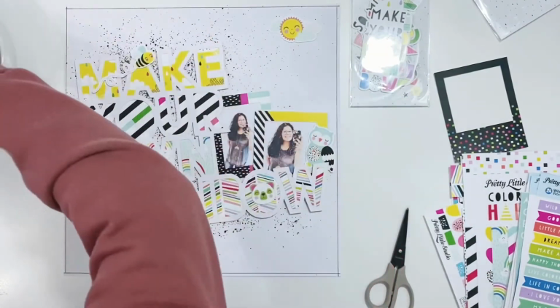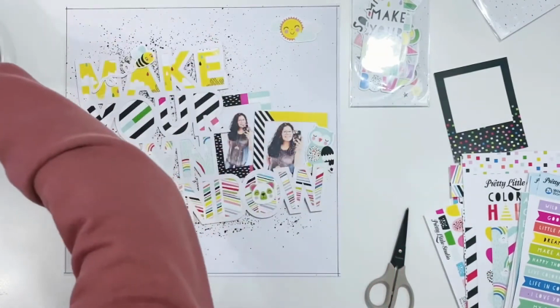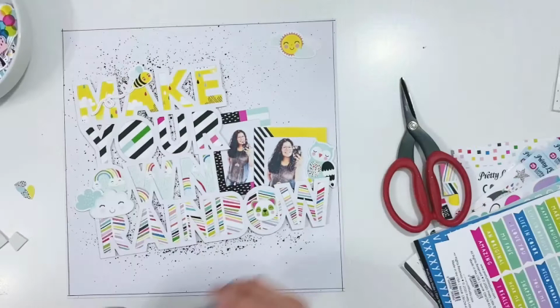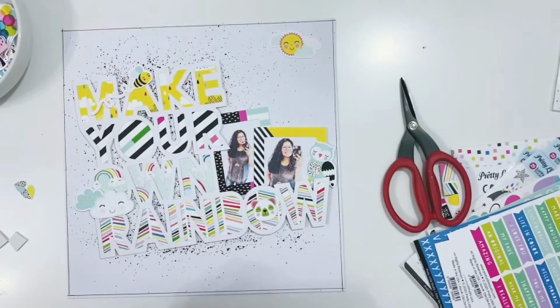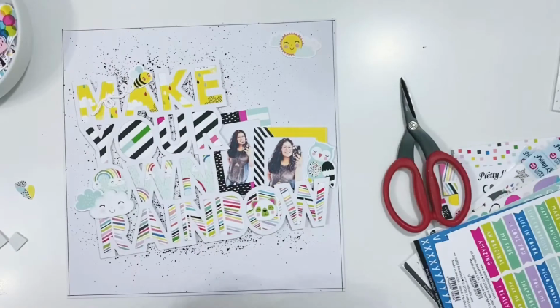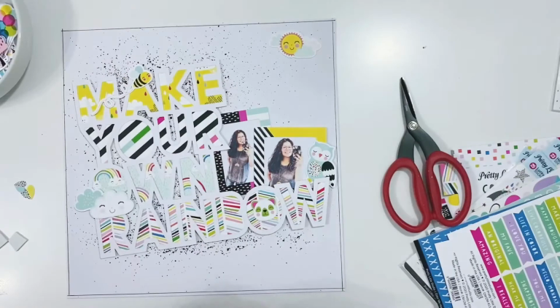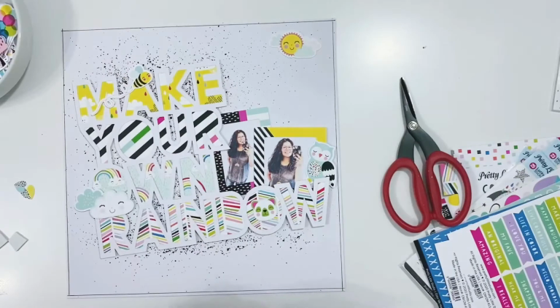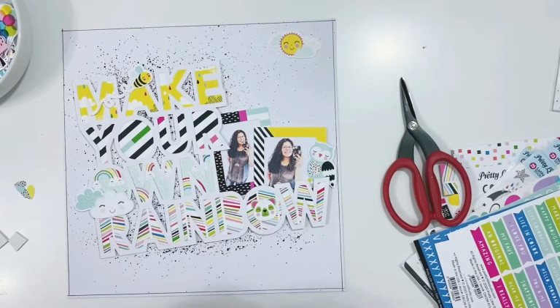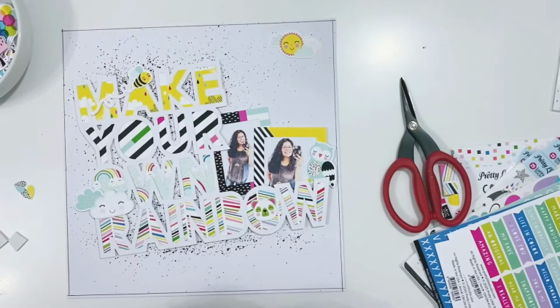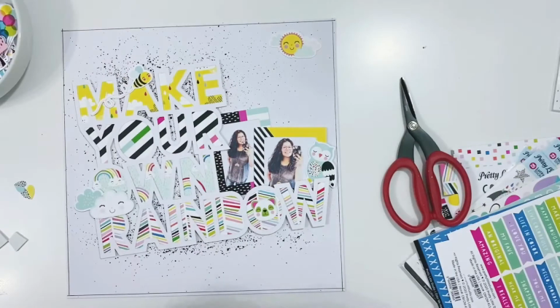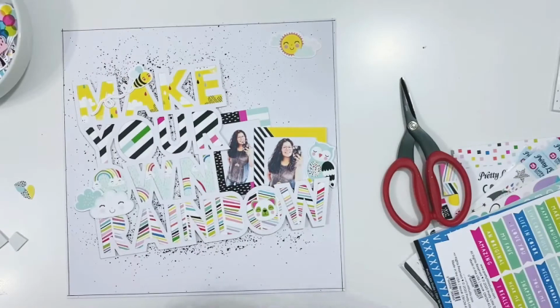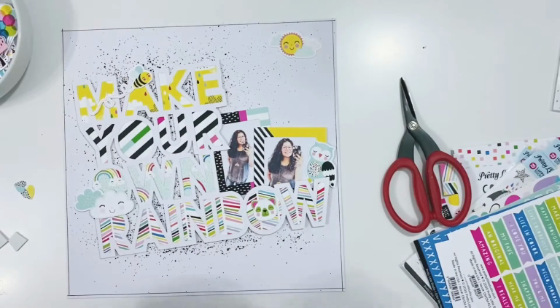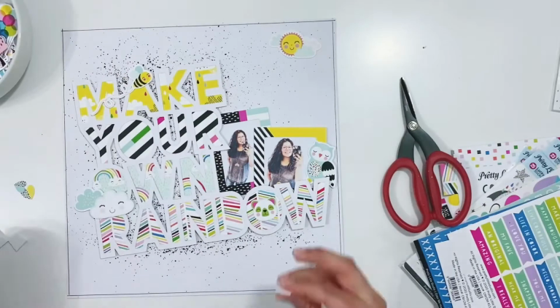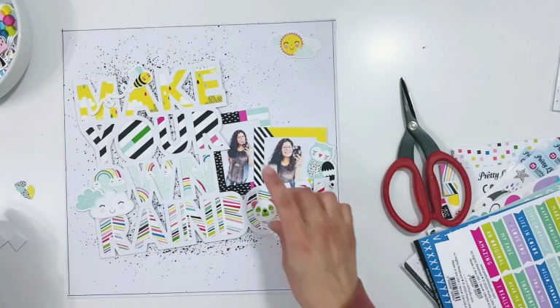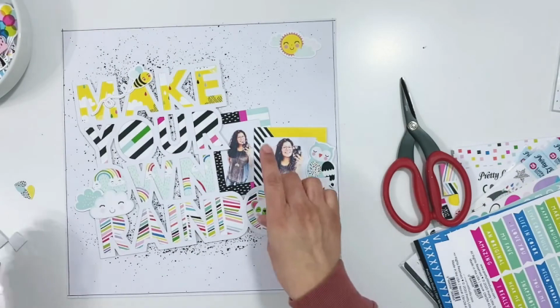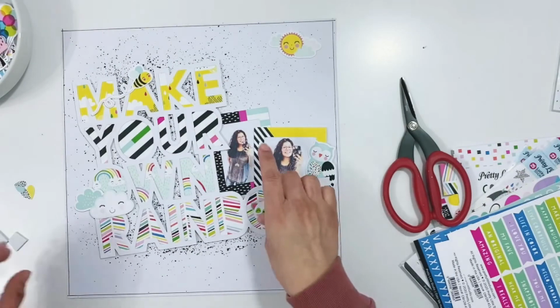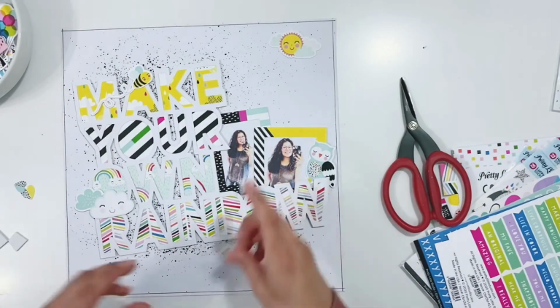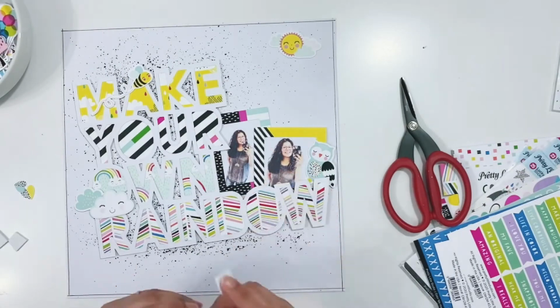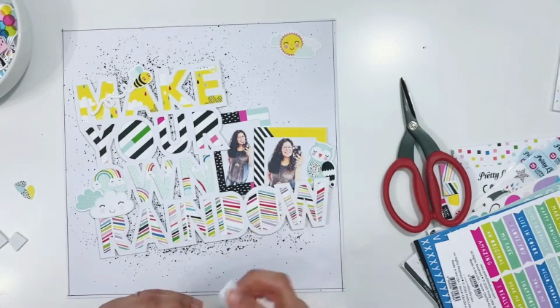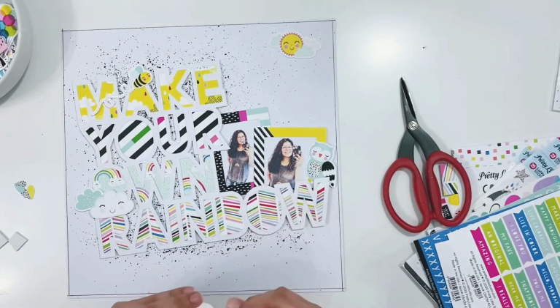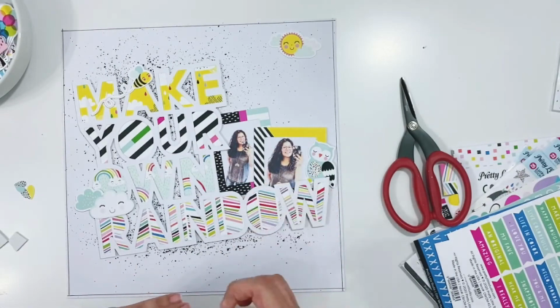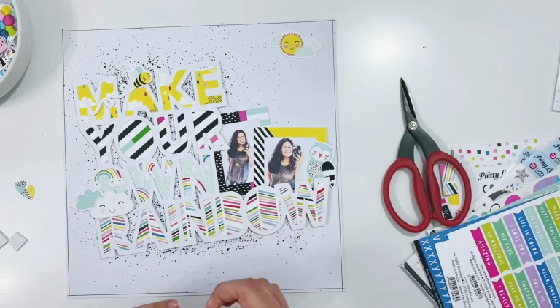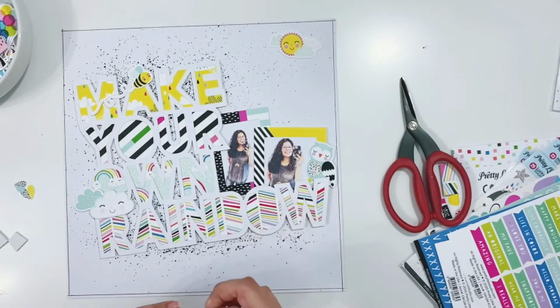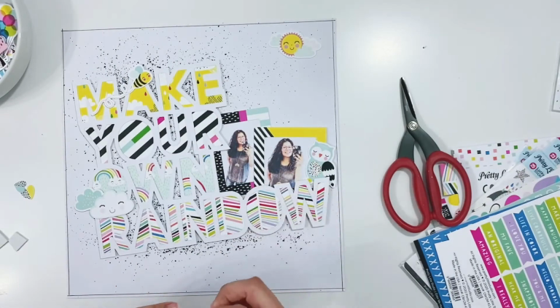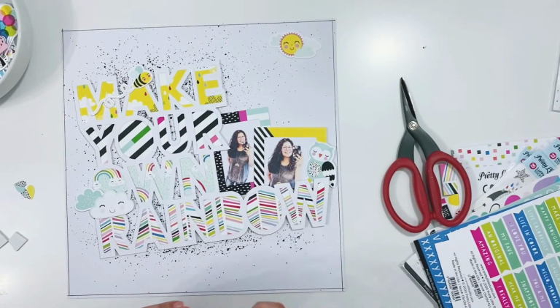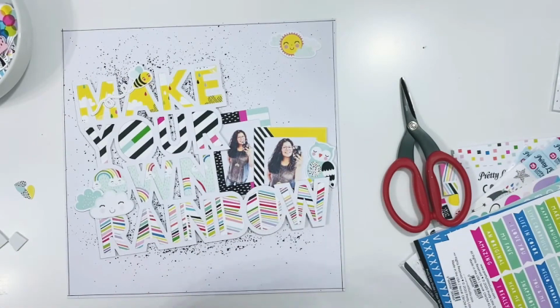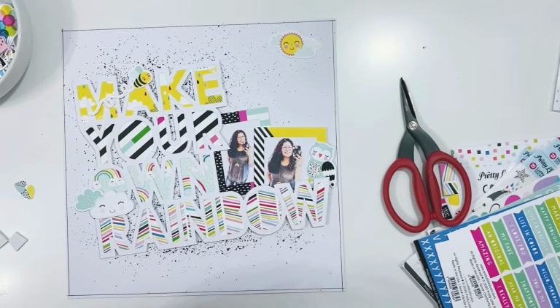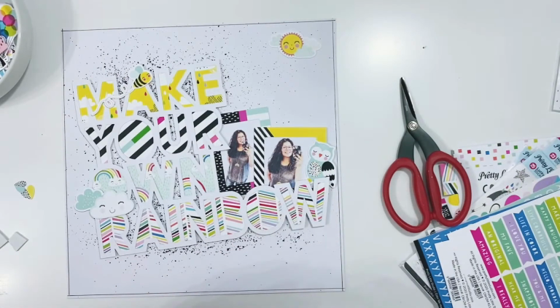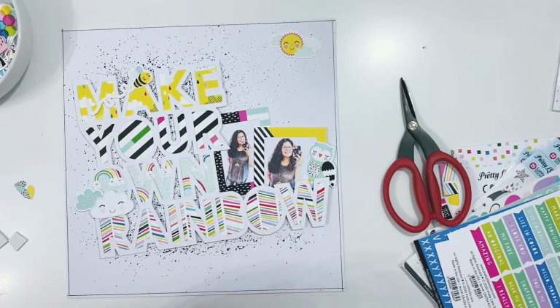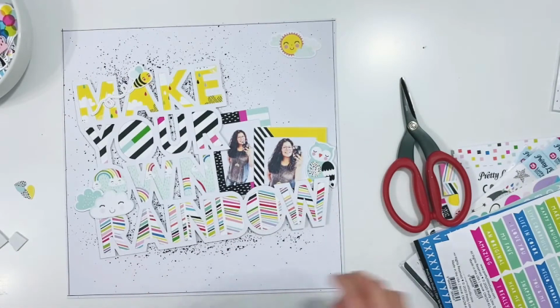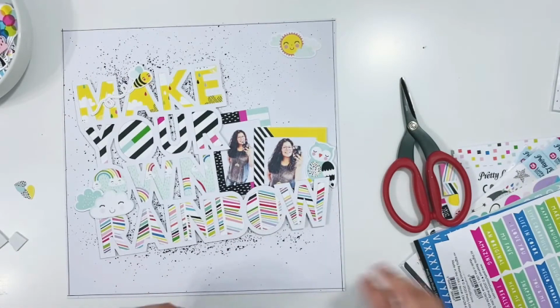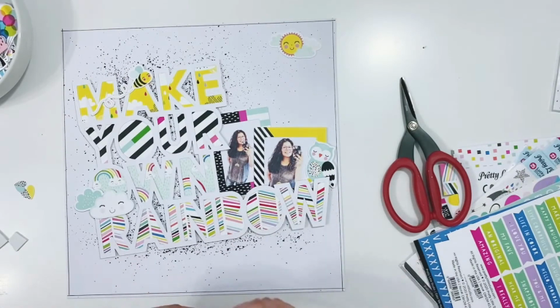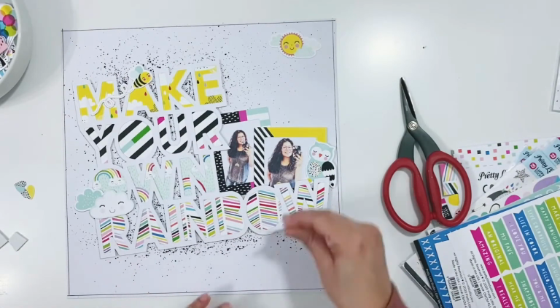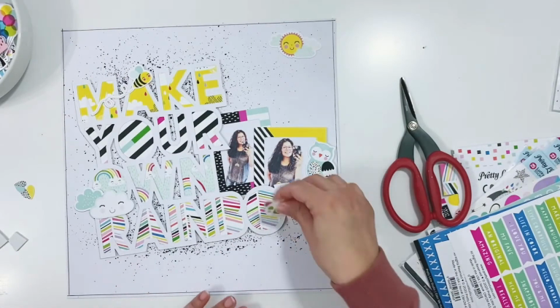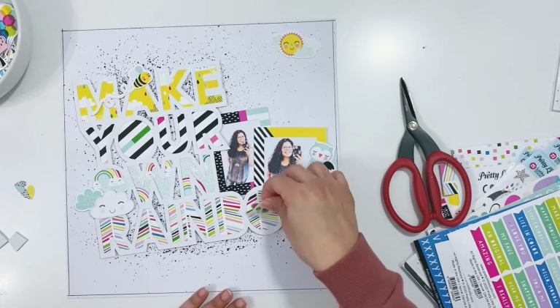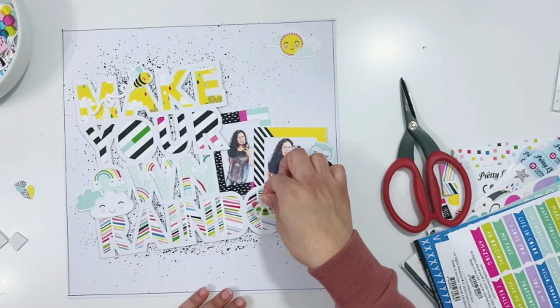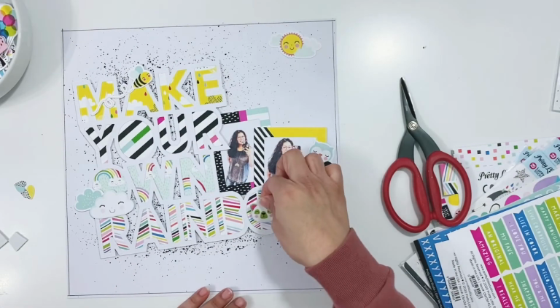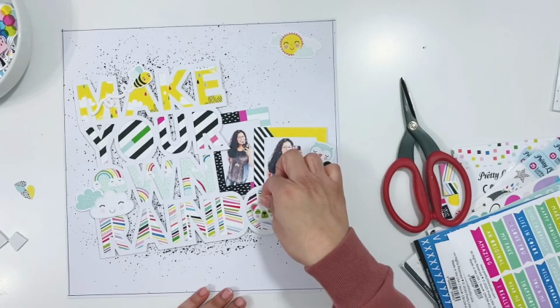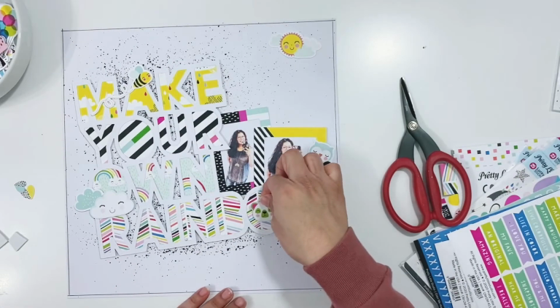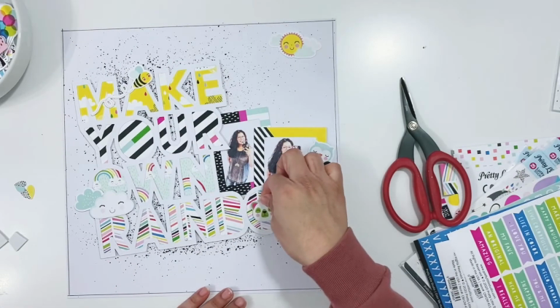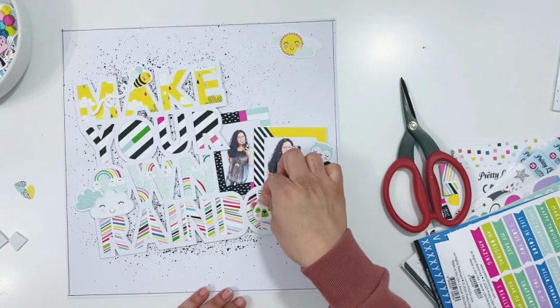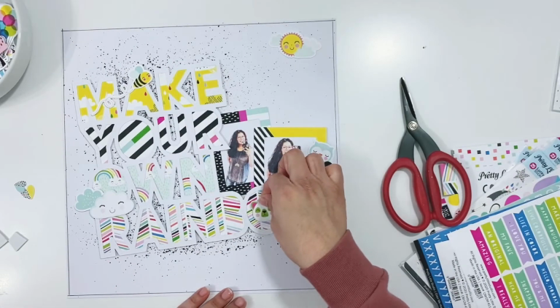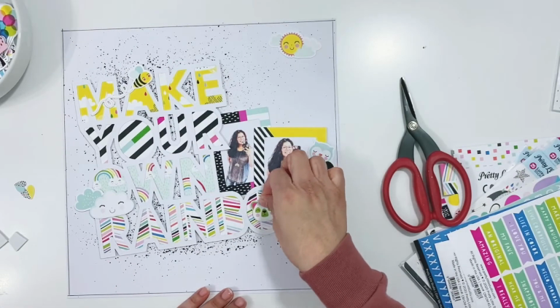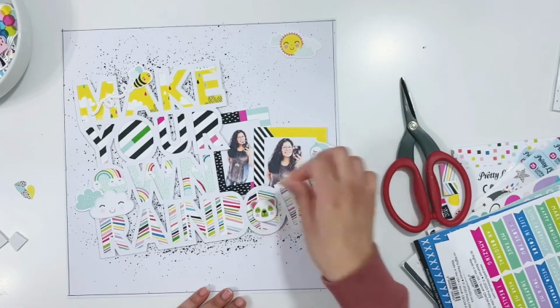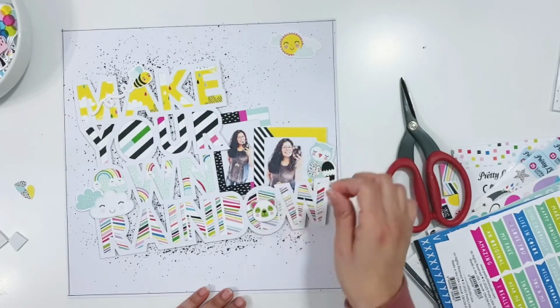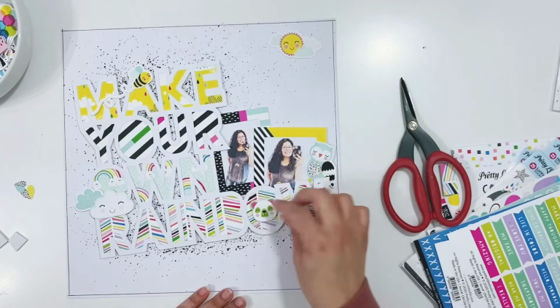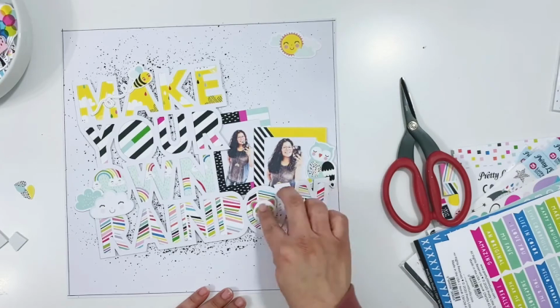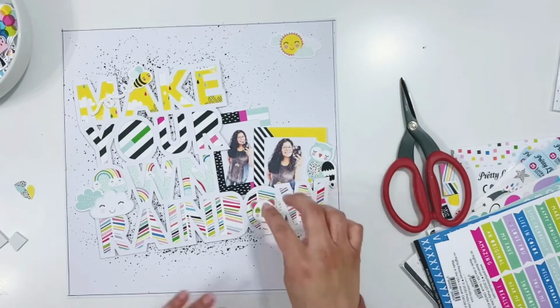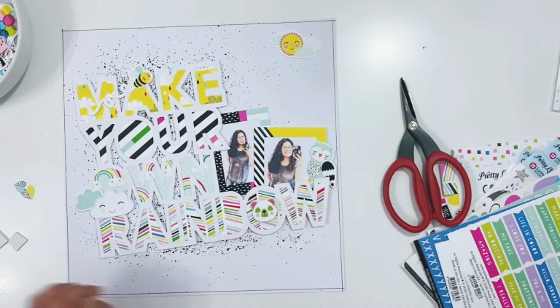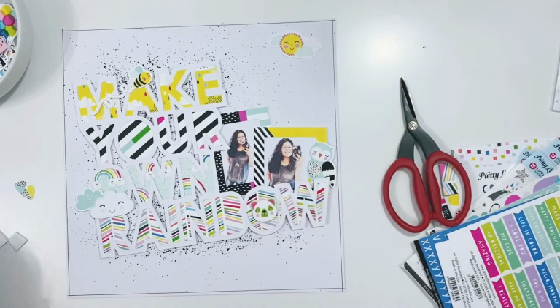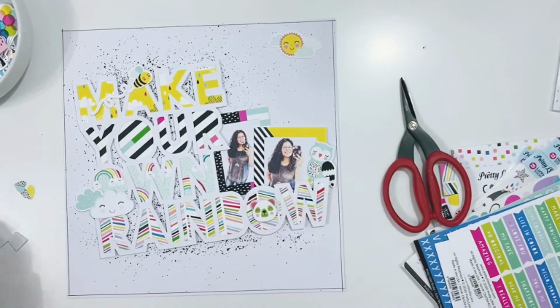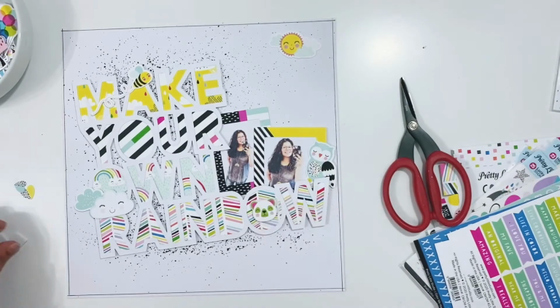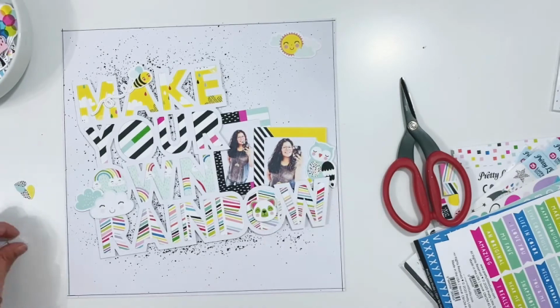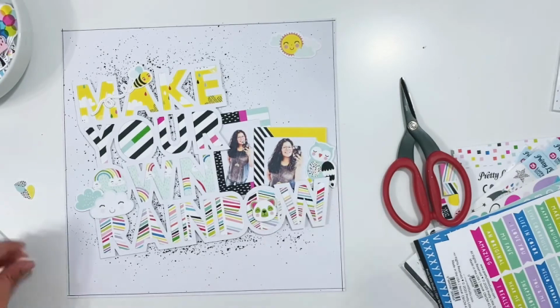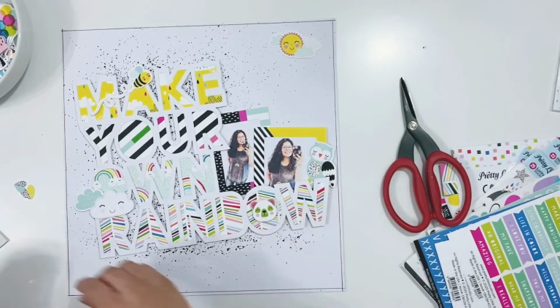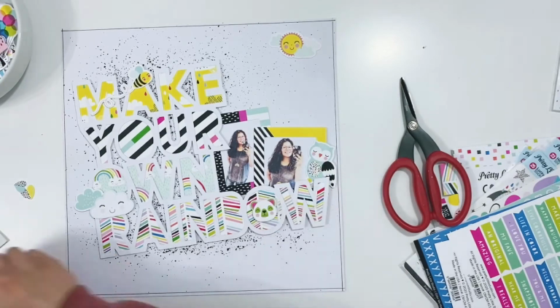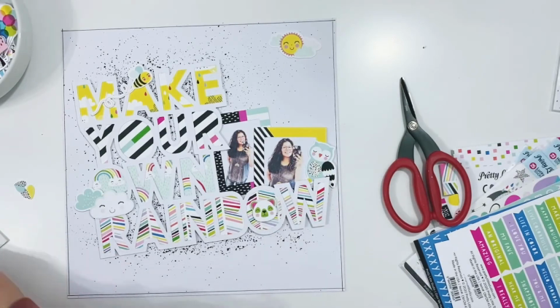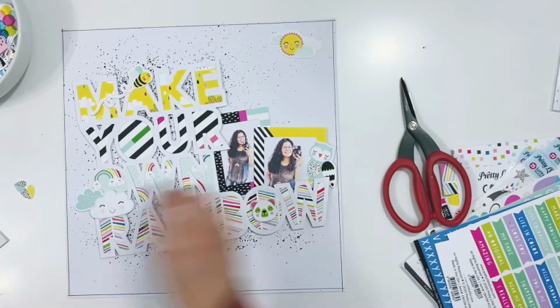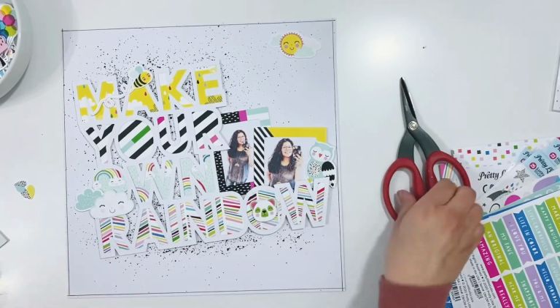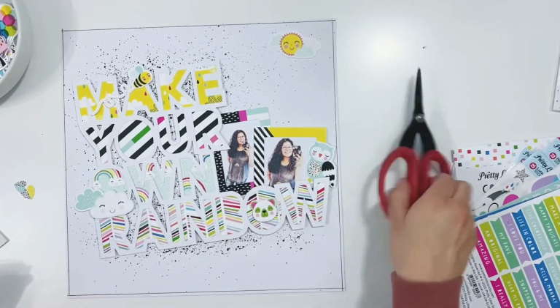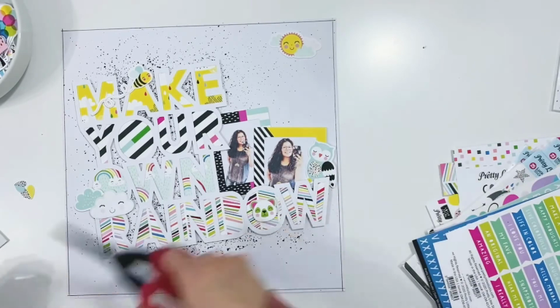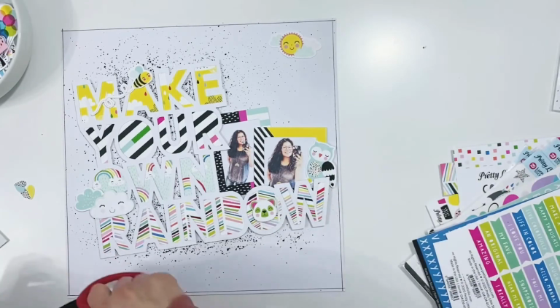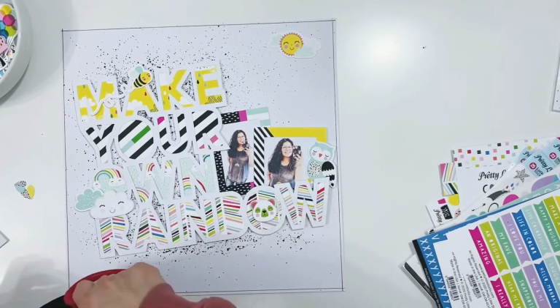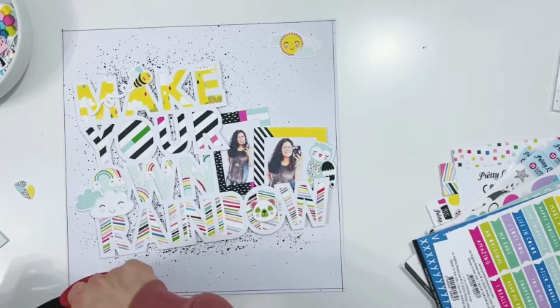I'll get all of these stuck down — some I'll adhere directly to the page with wet adhesive, and some I'll use foam adhesive on to give them some dimension.